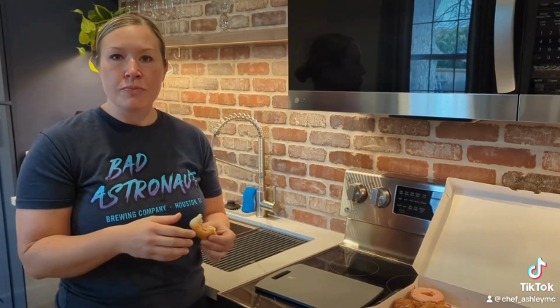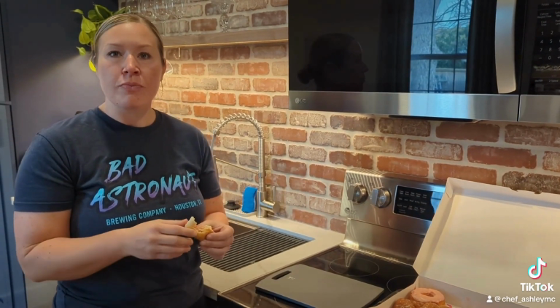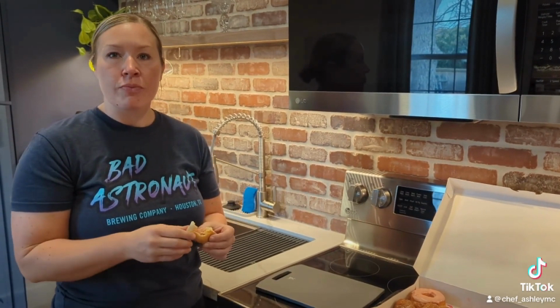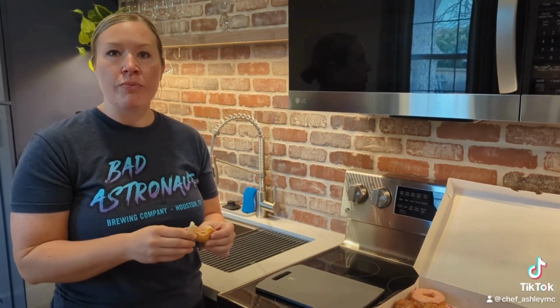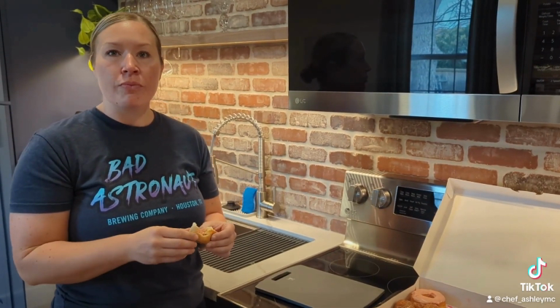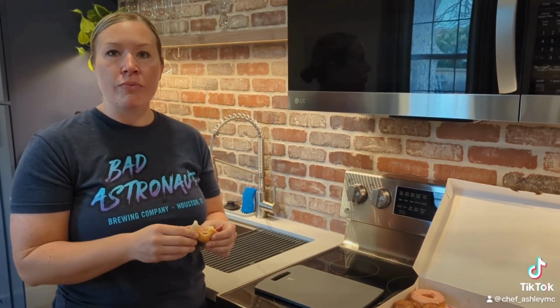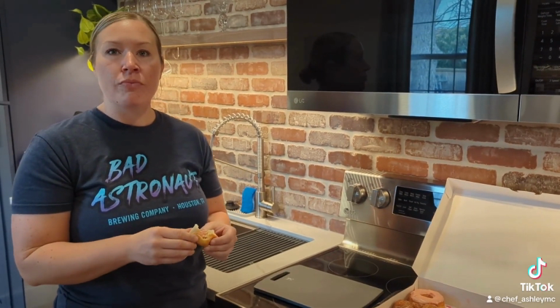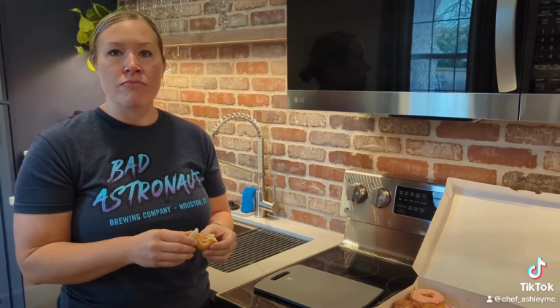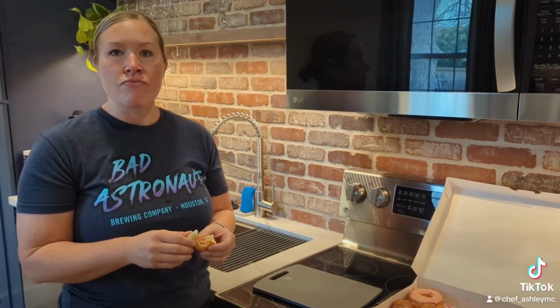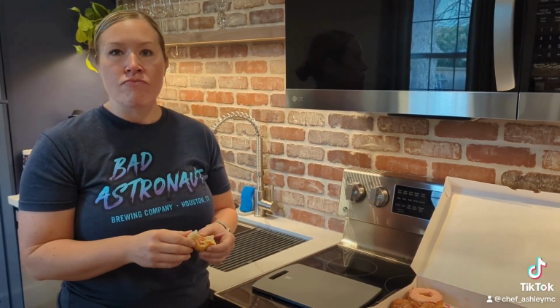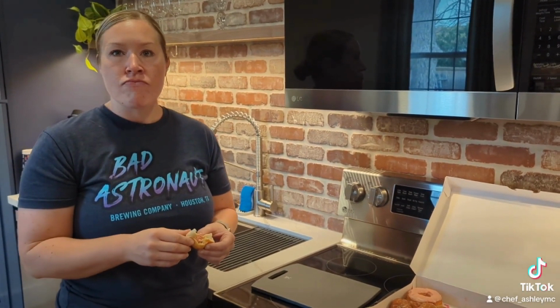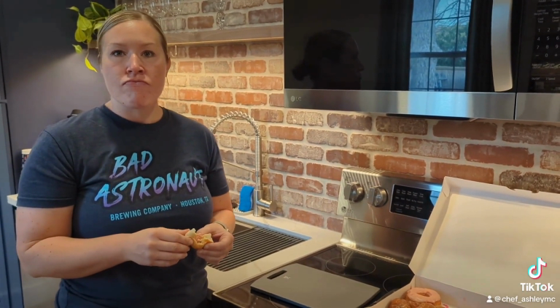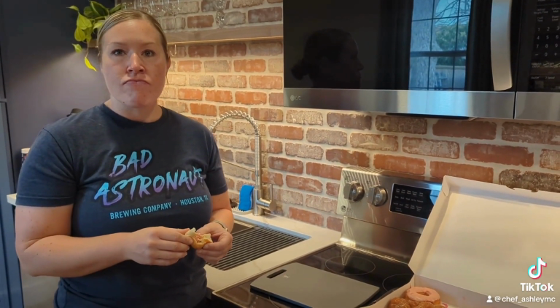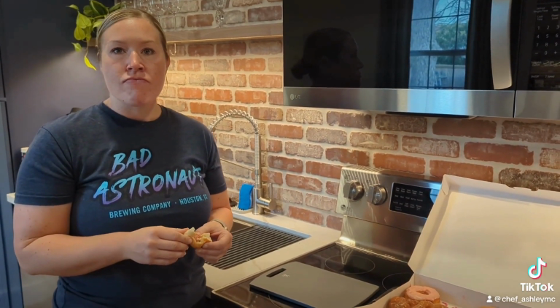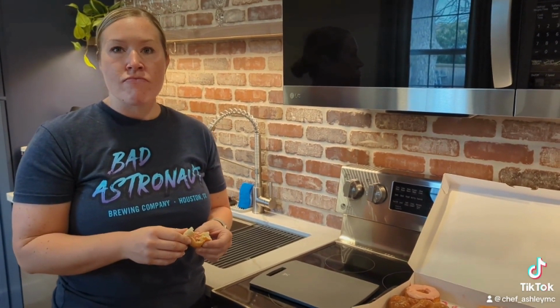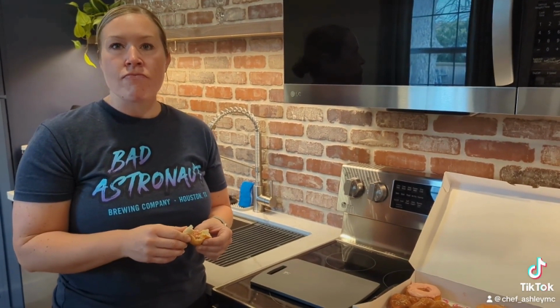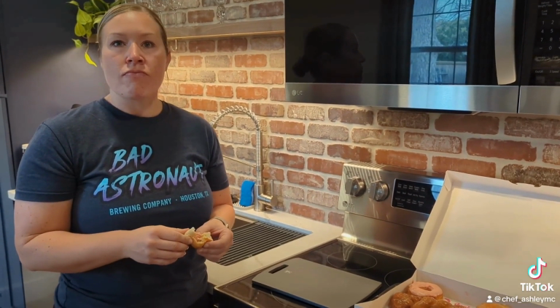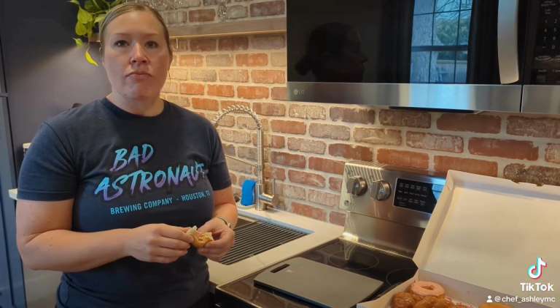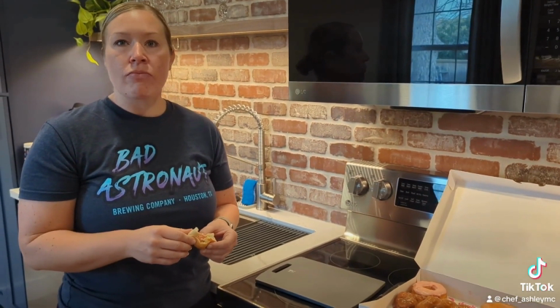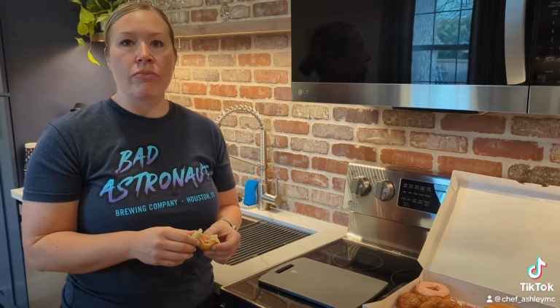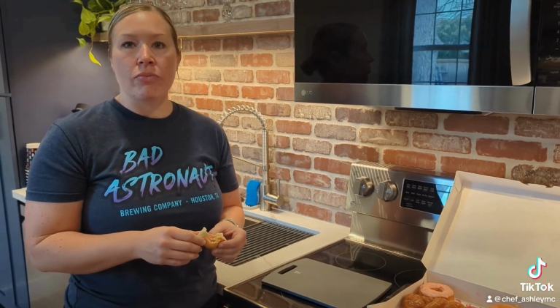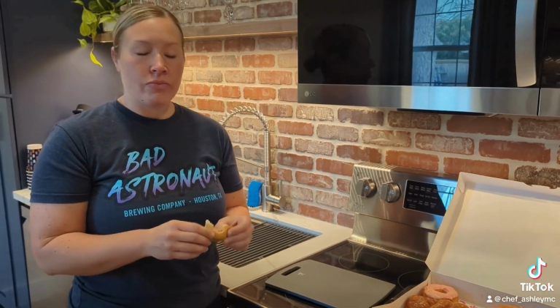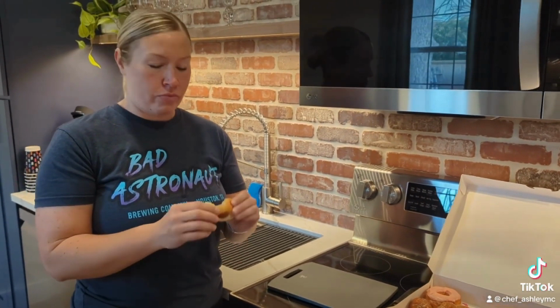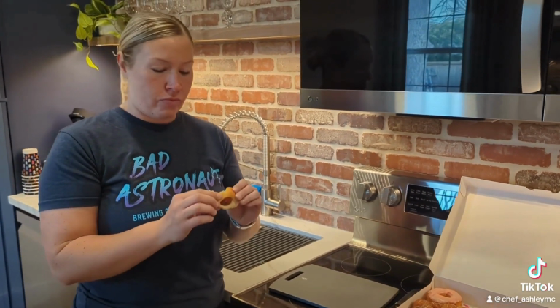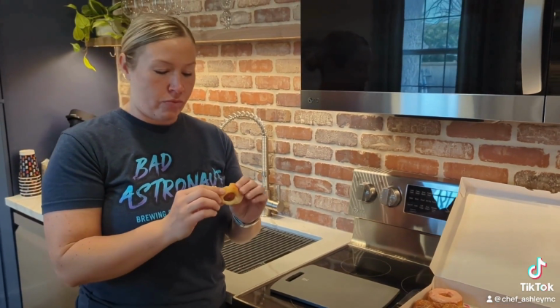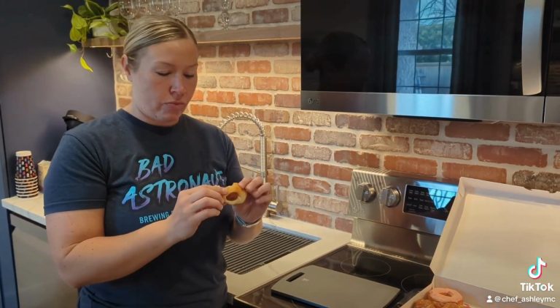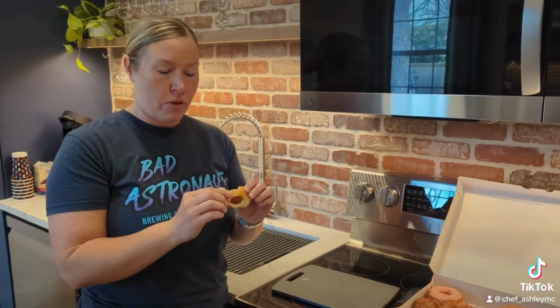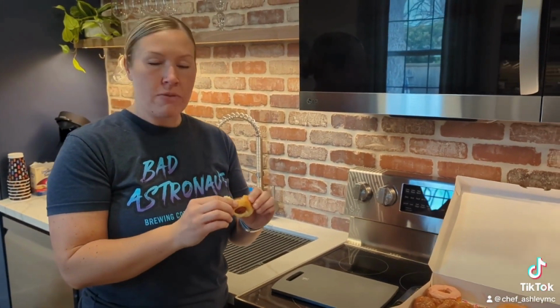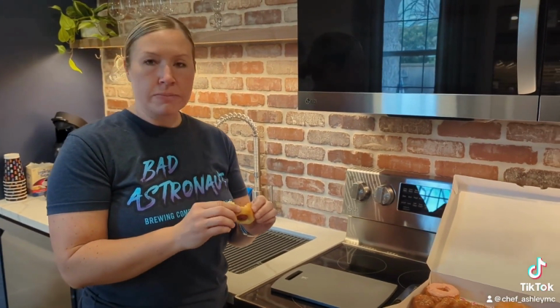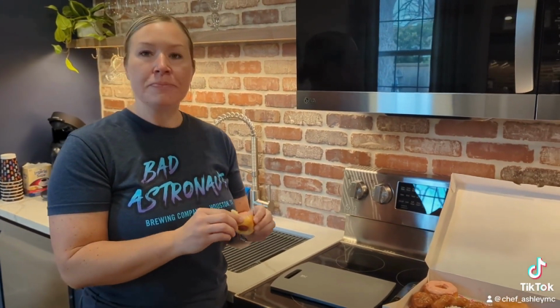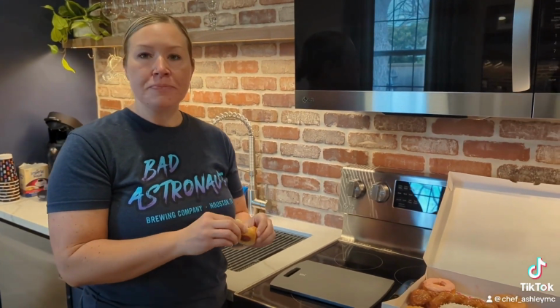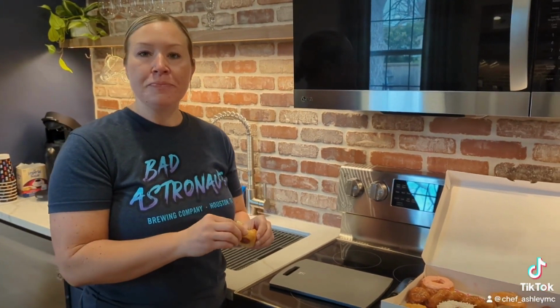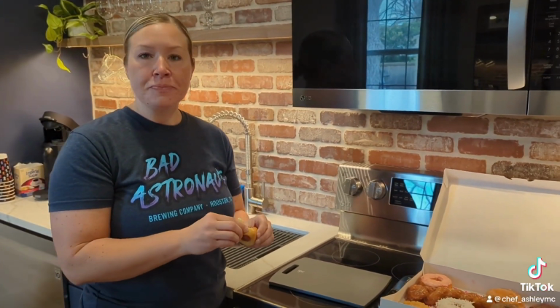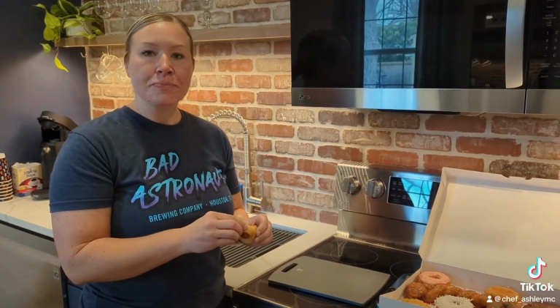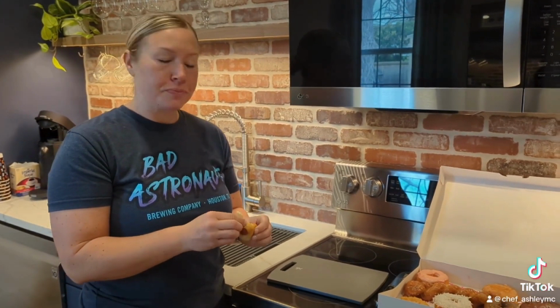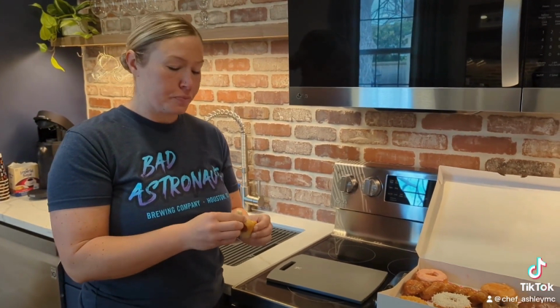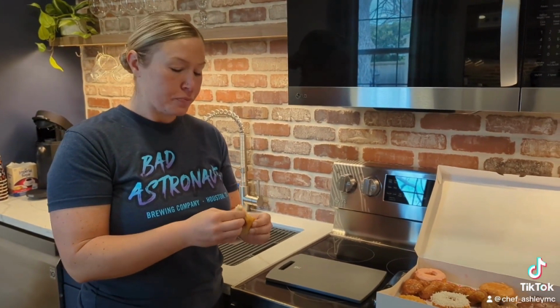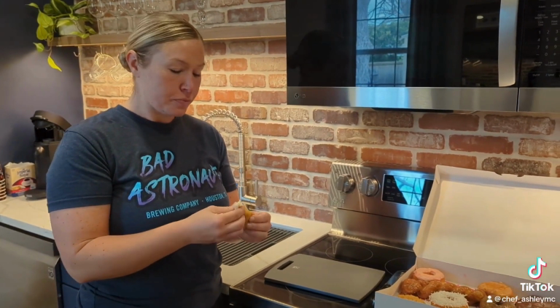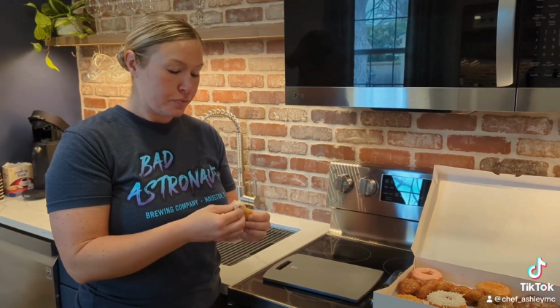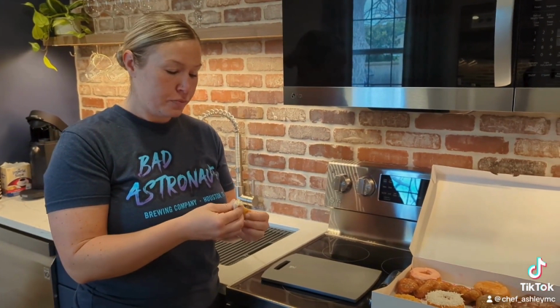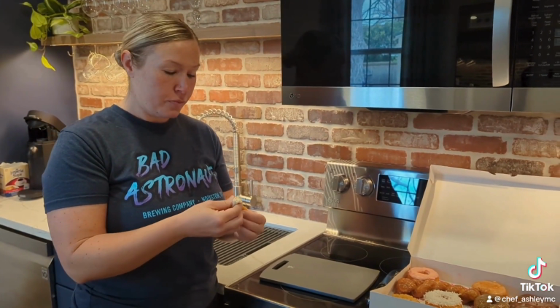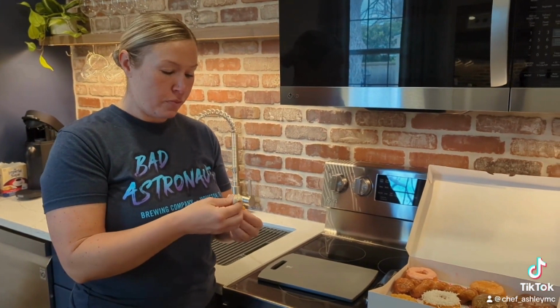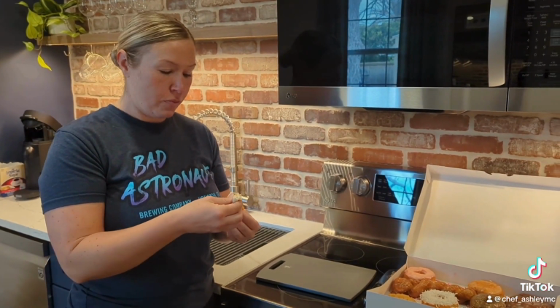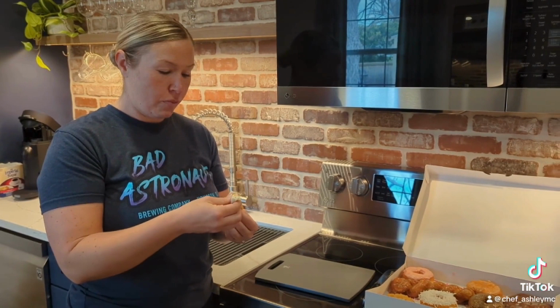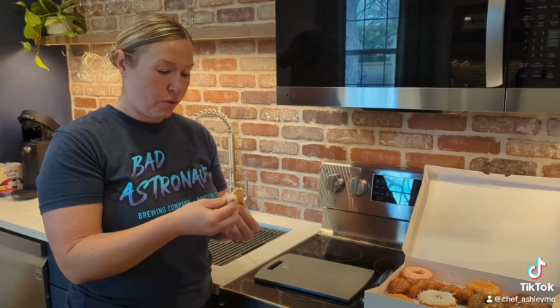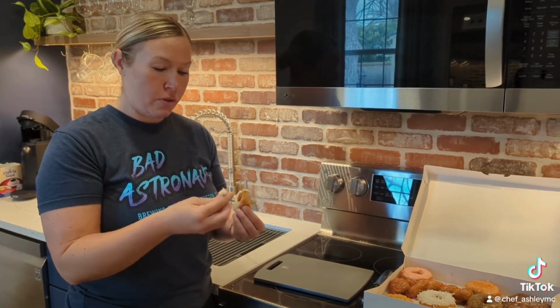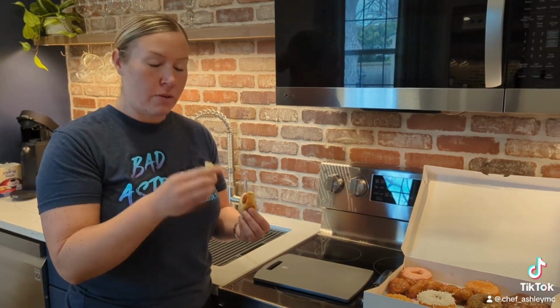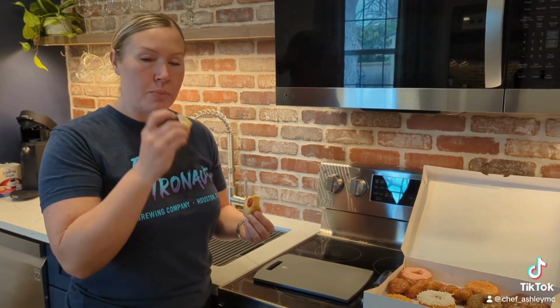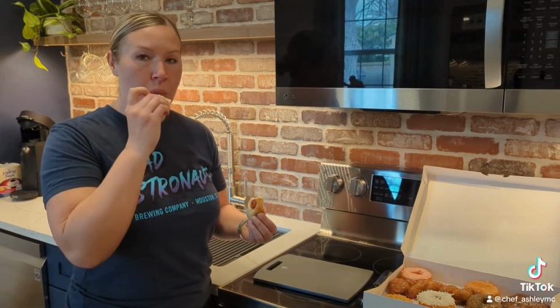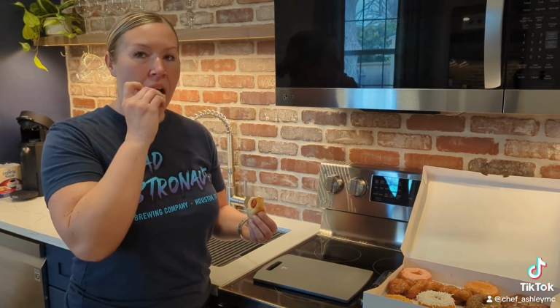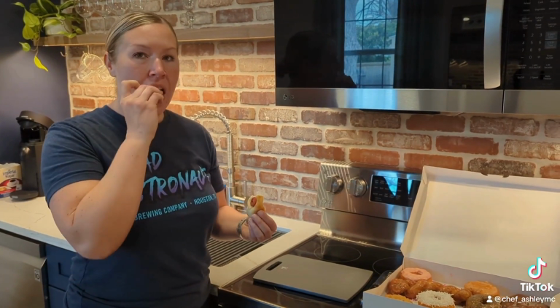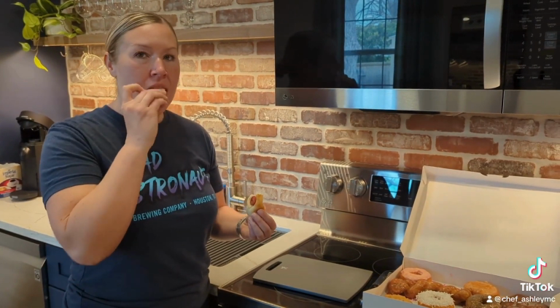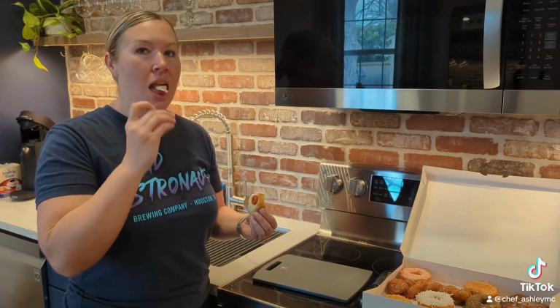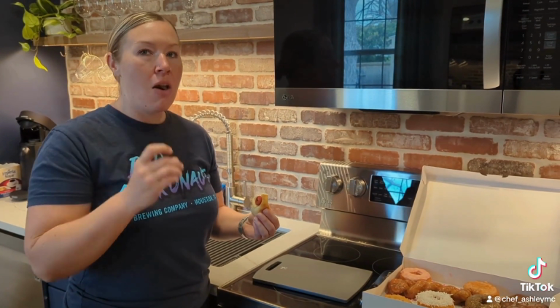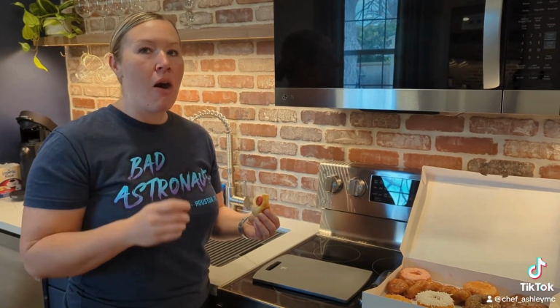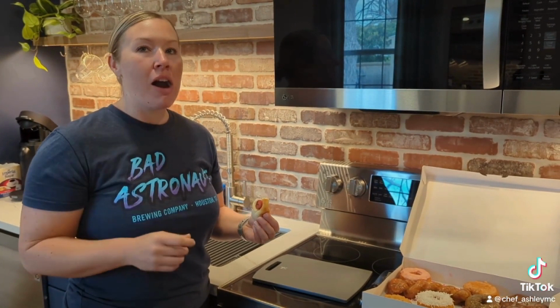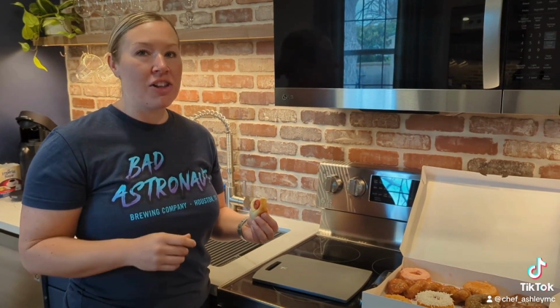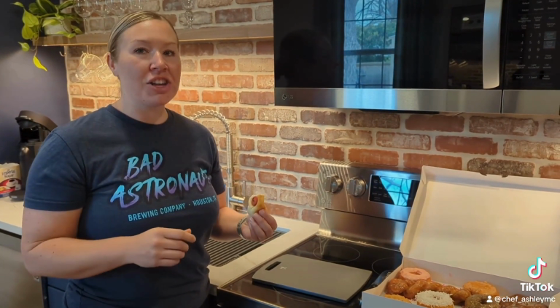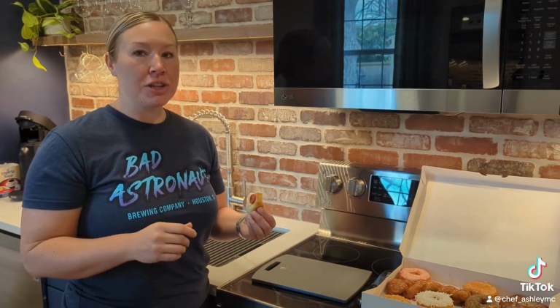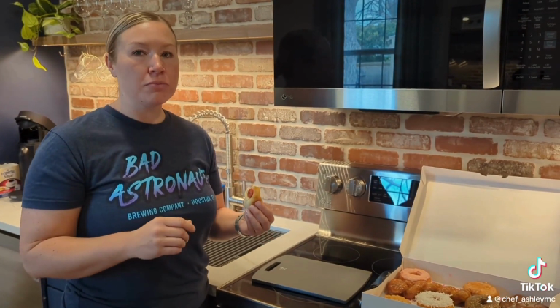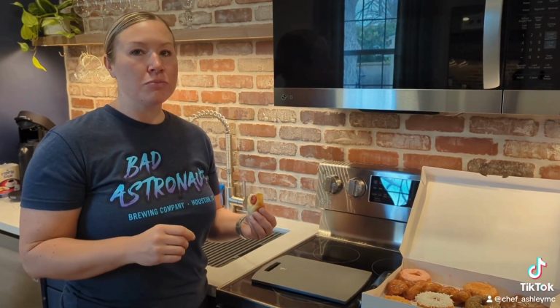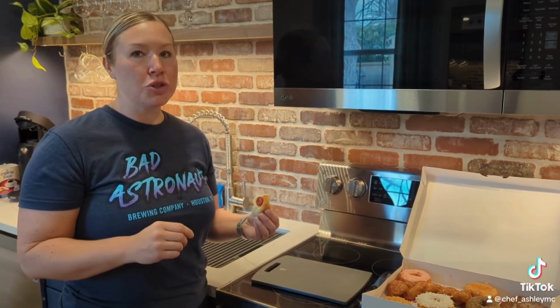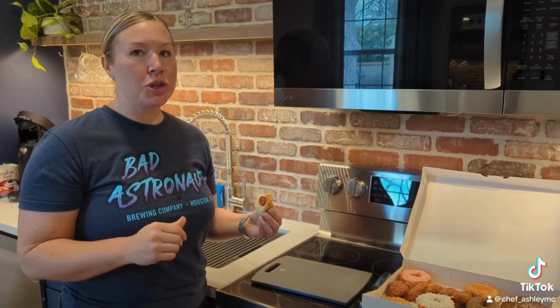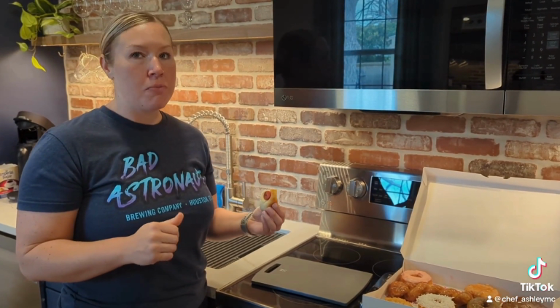The one I had wasn't spicy at all, so it's very mild spice. I like it. It's good.